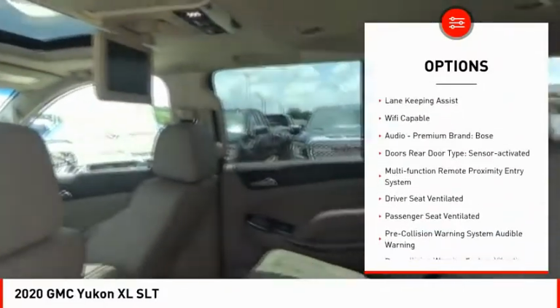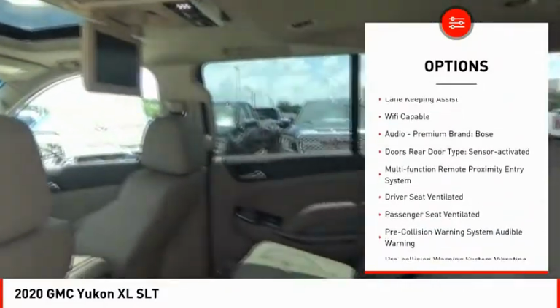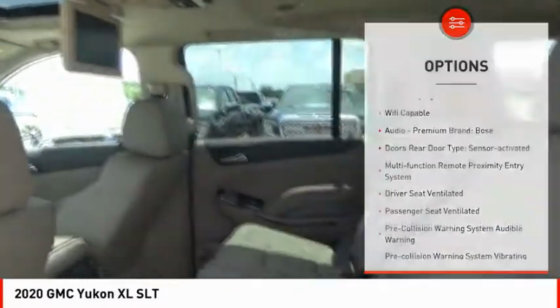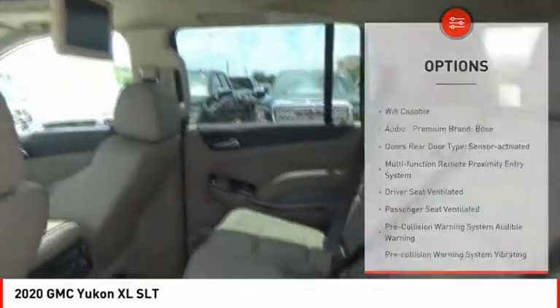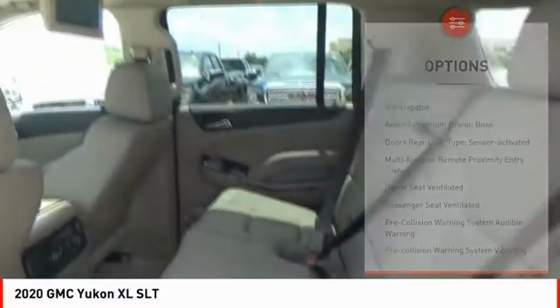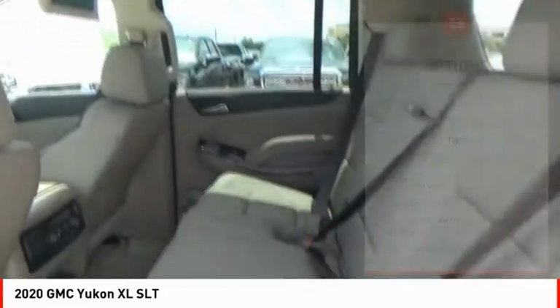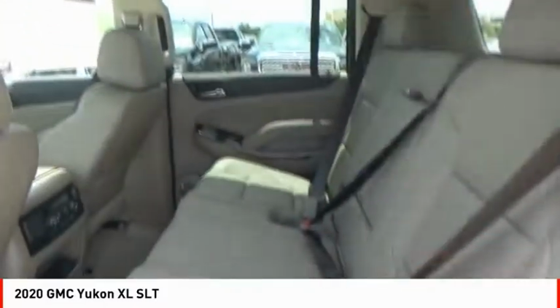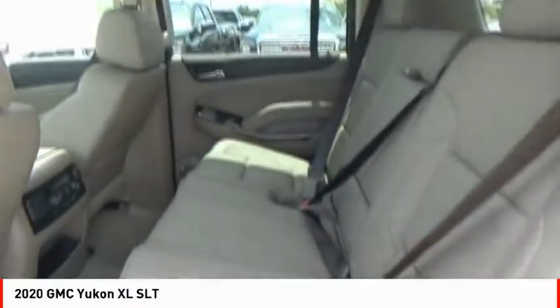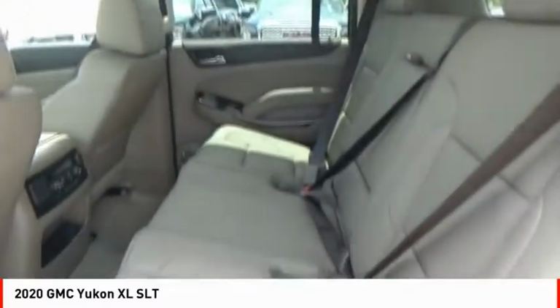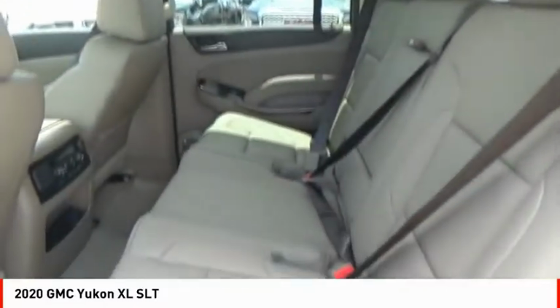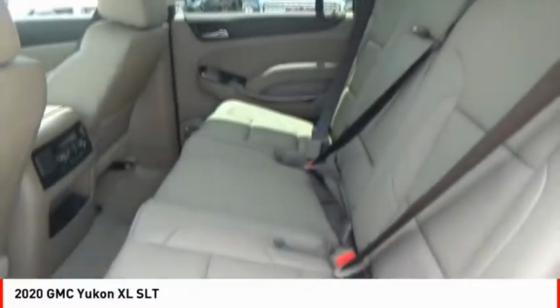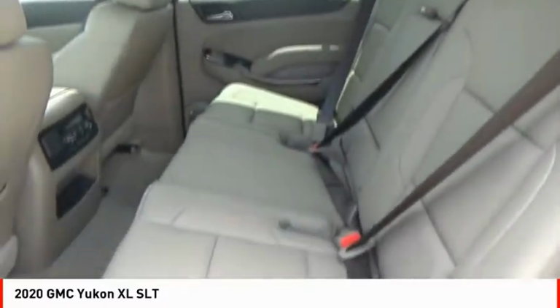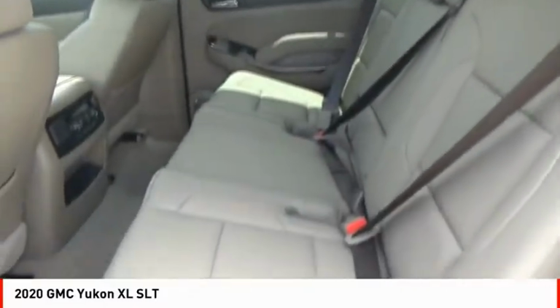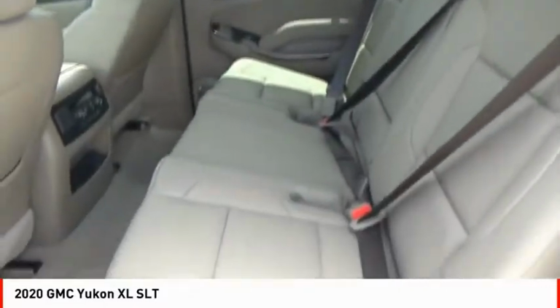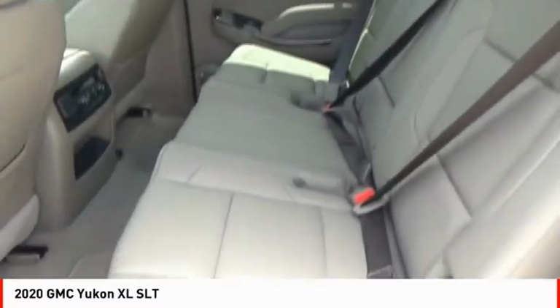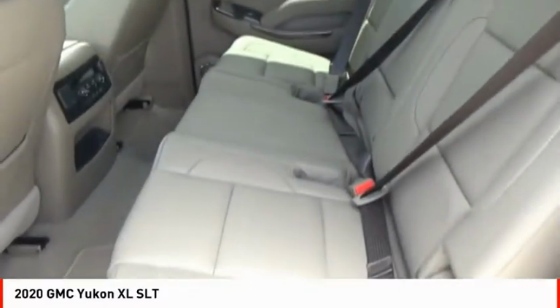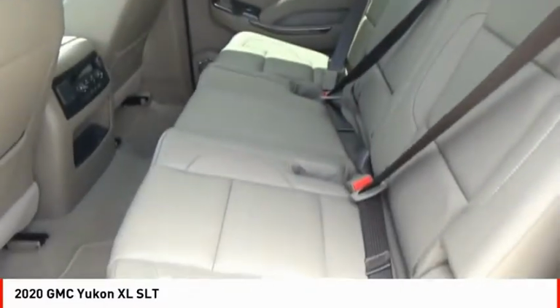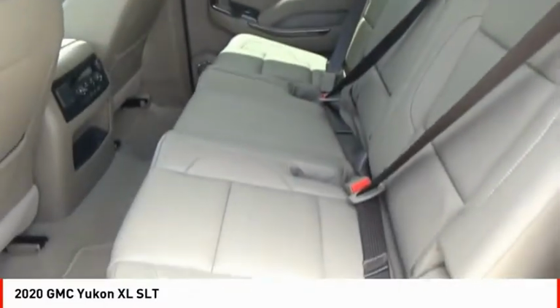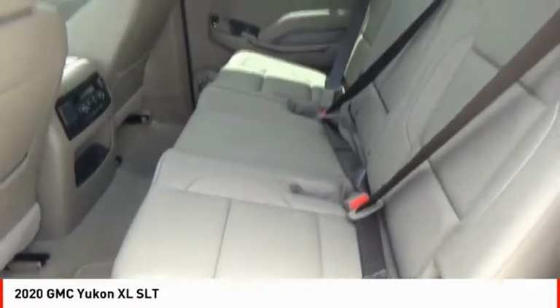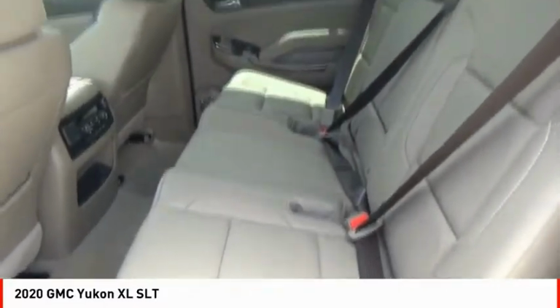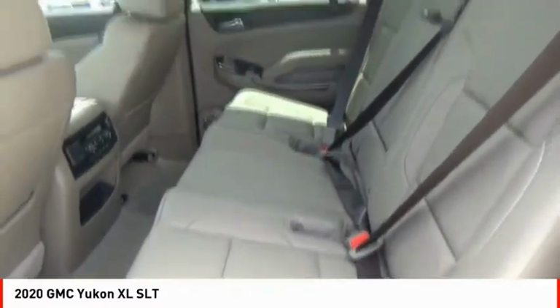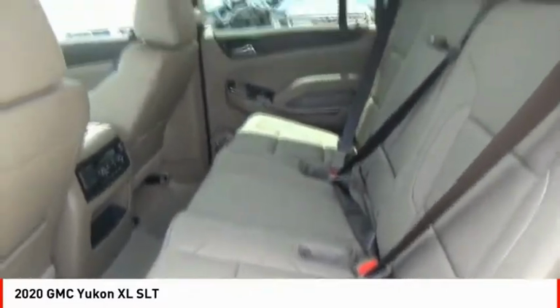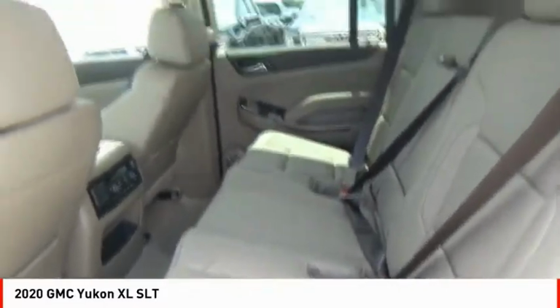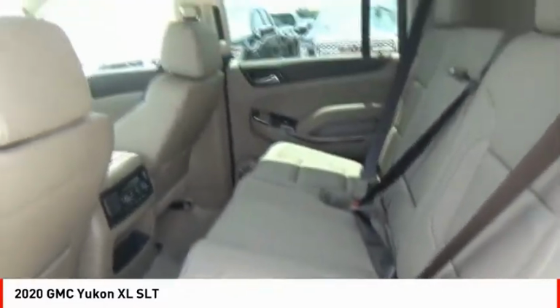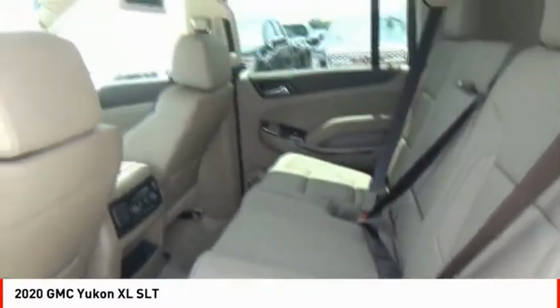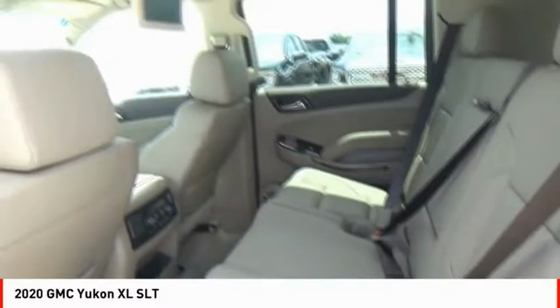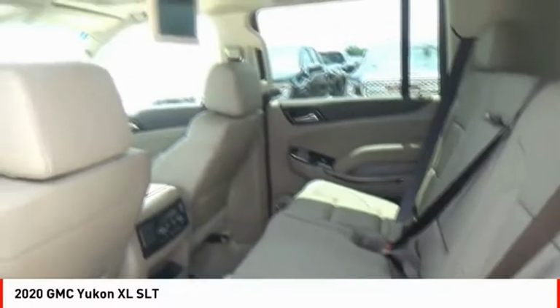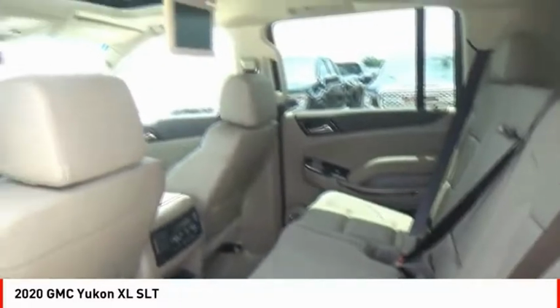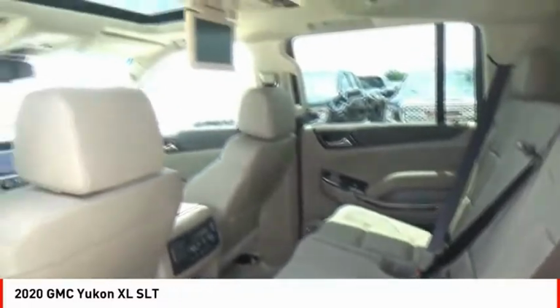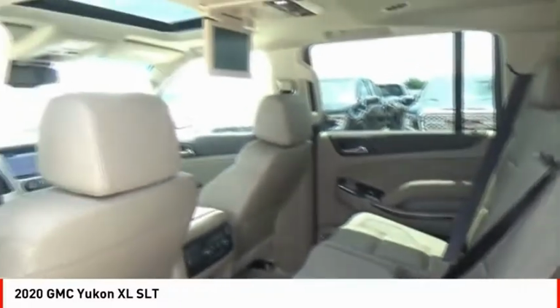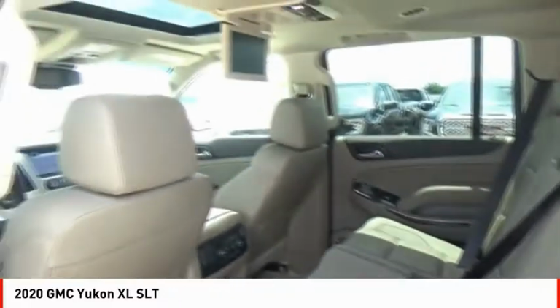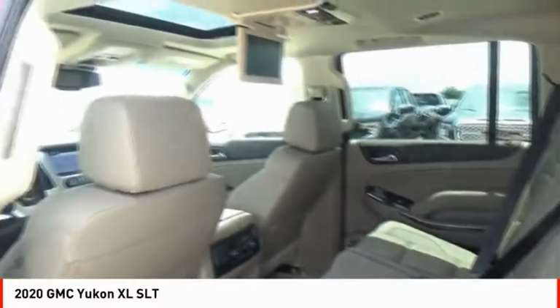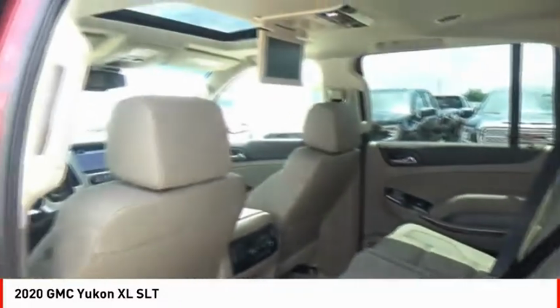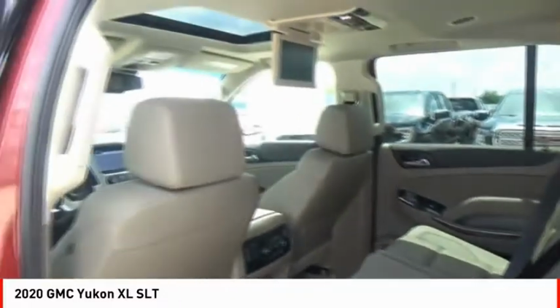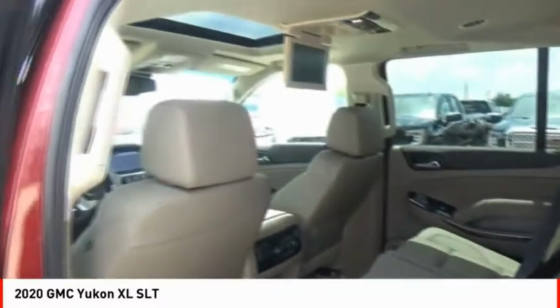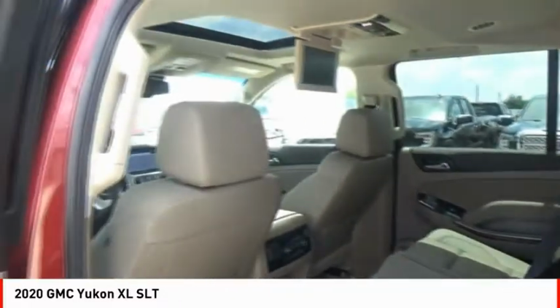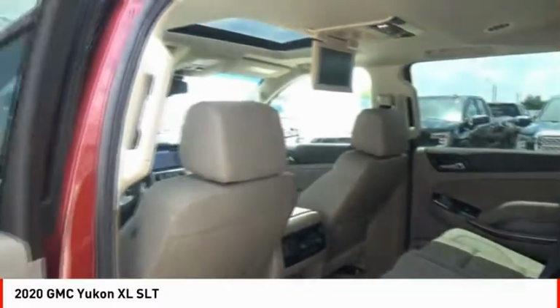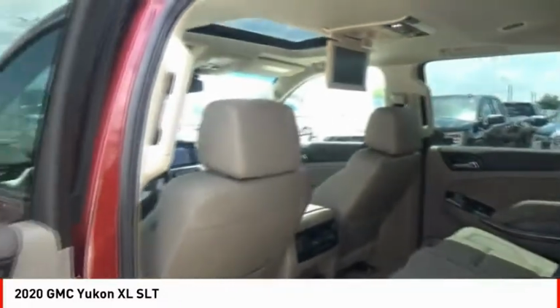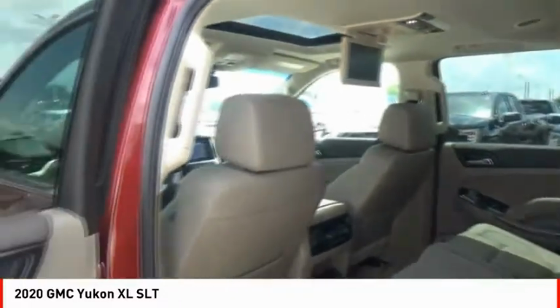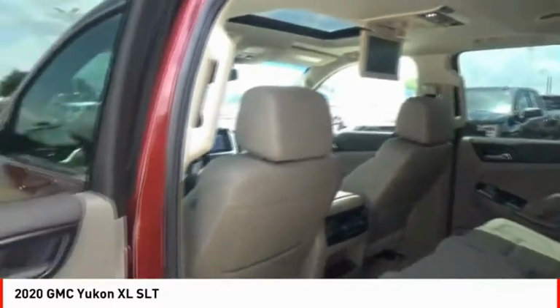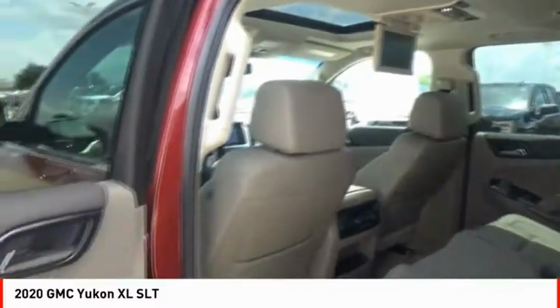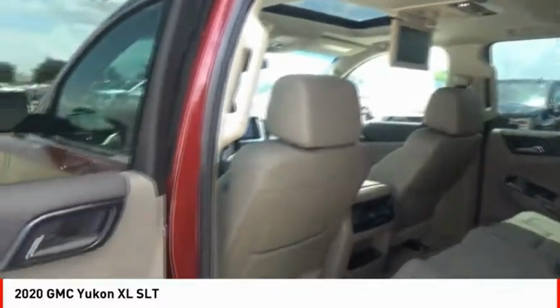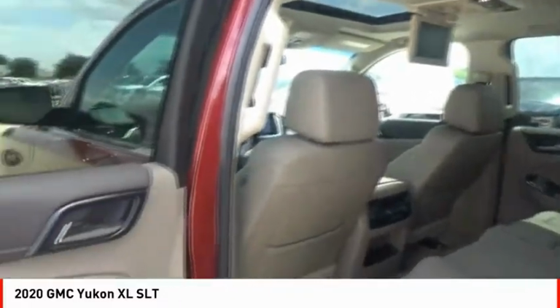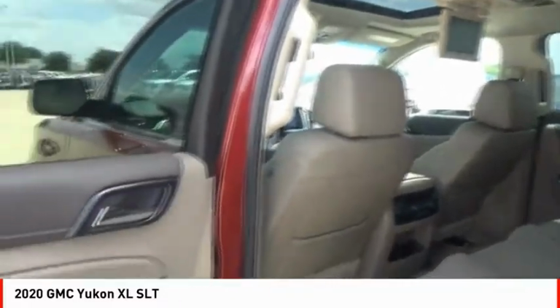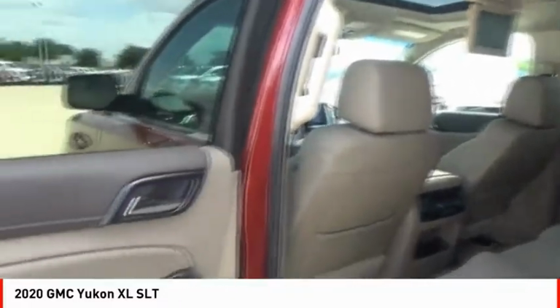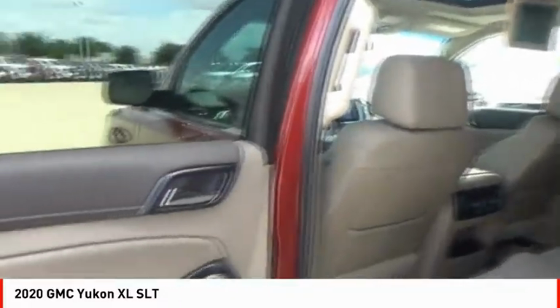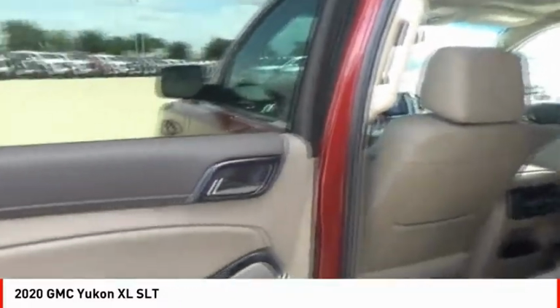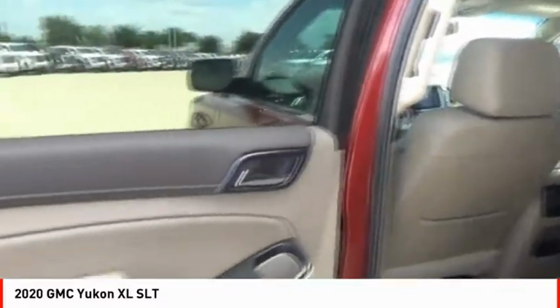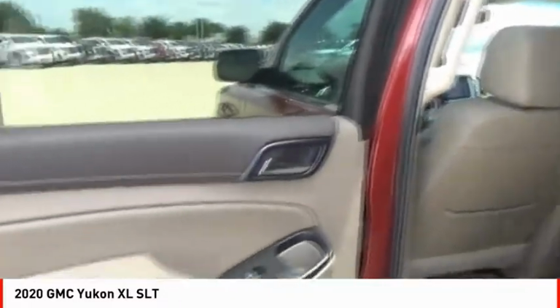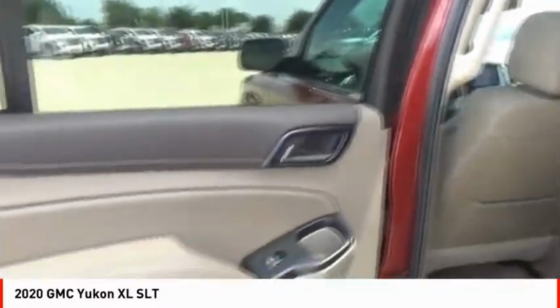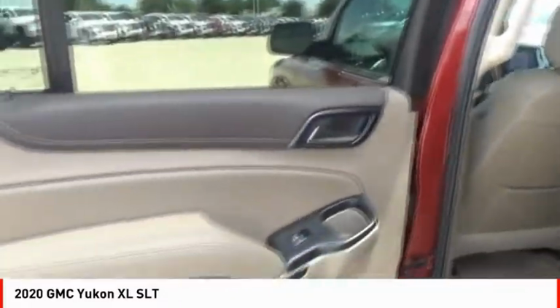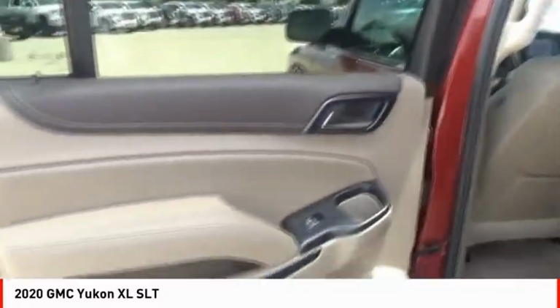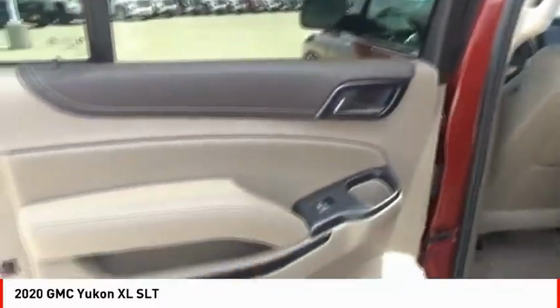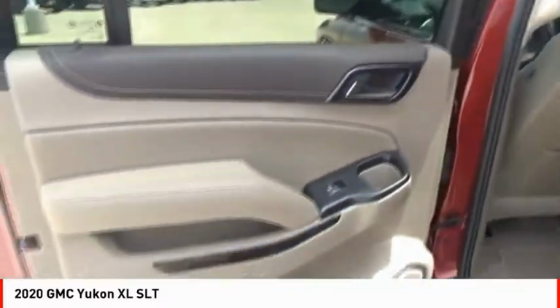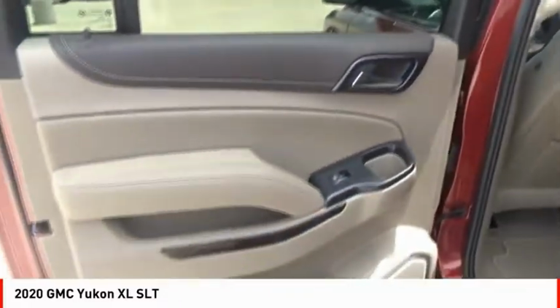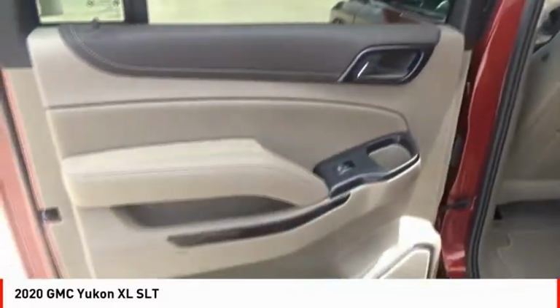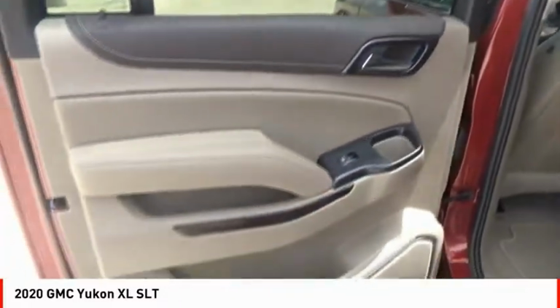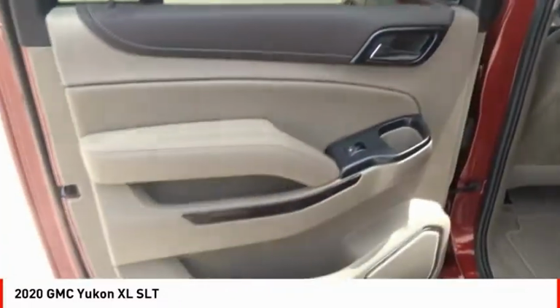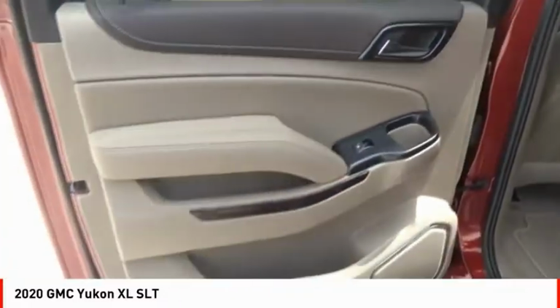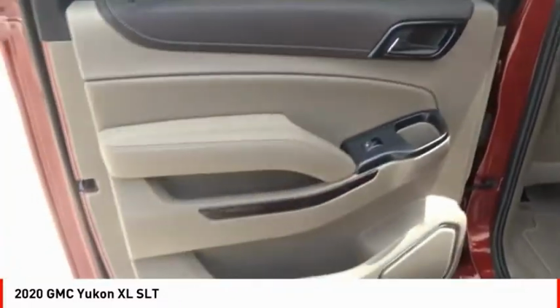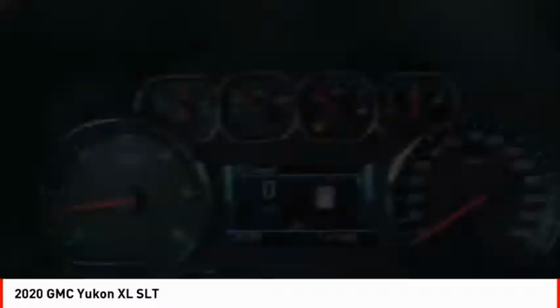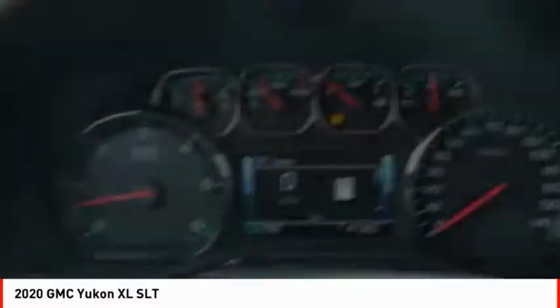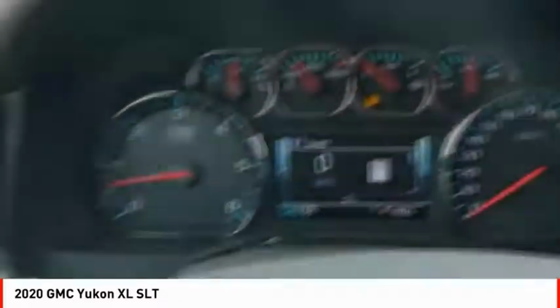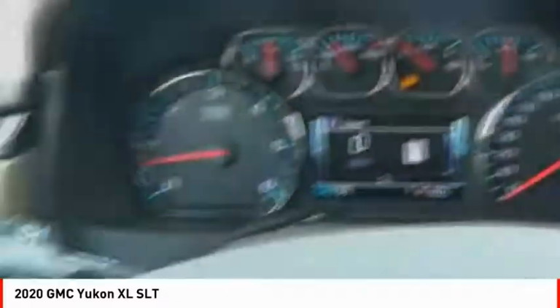Front suspension type: strut. Daytime running lights. Auxiliary transmission fluid cooler. Remote engine start.